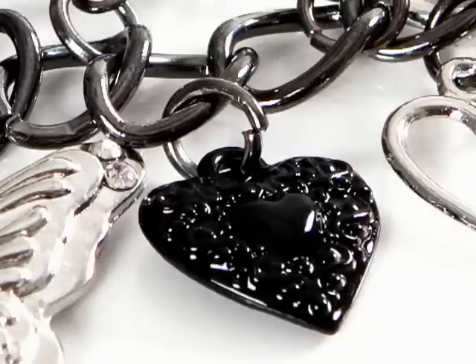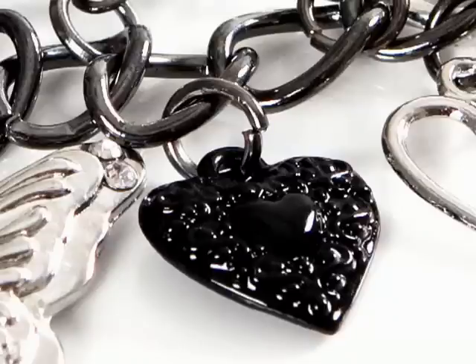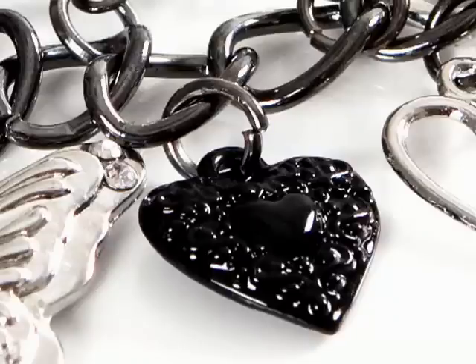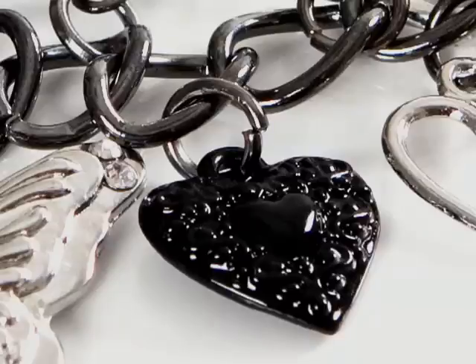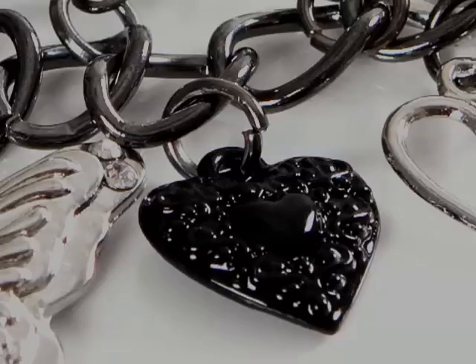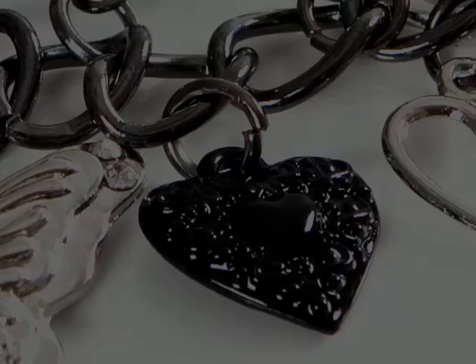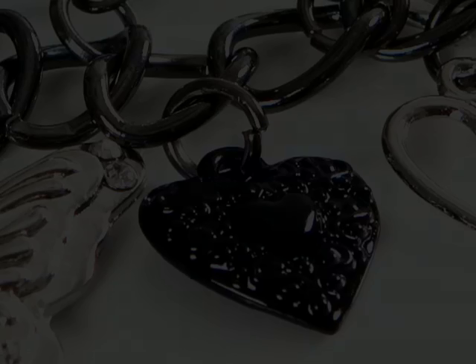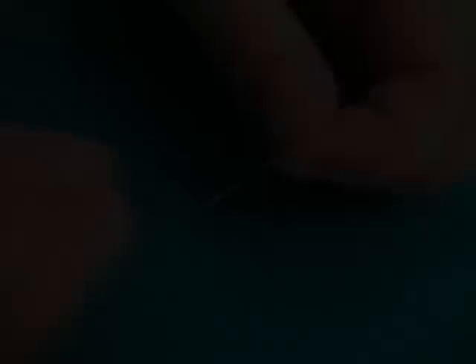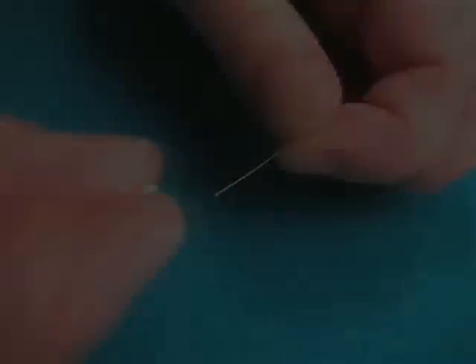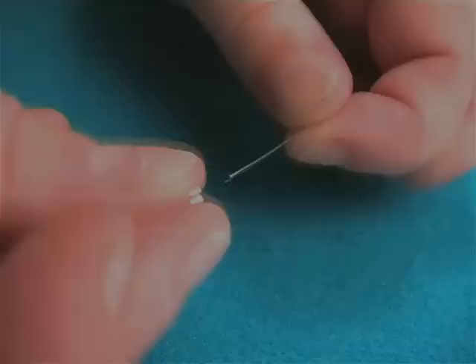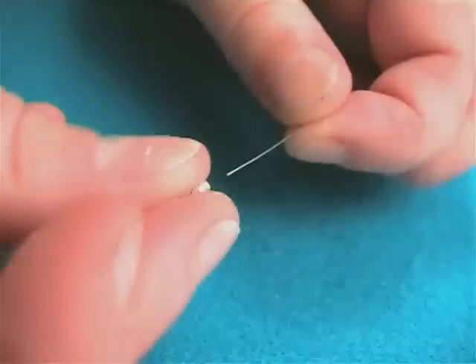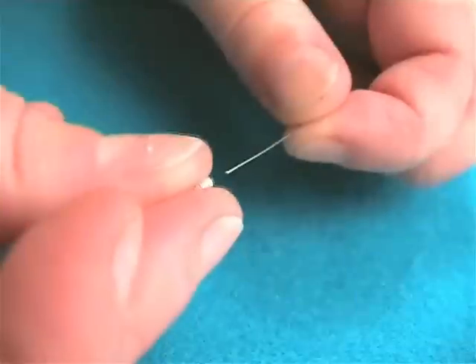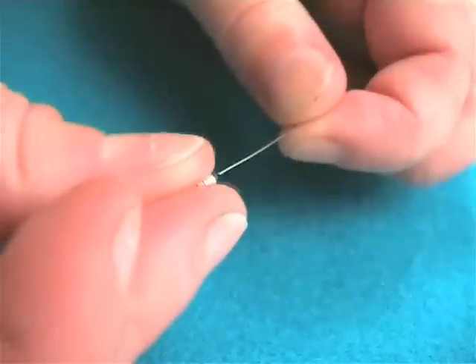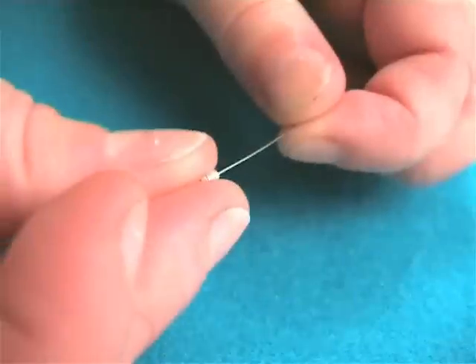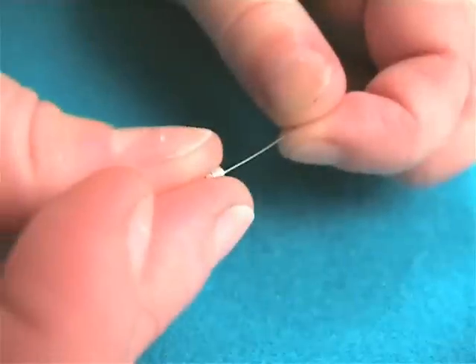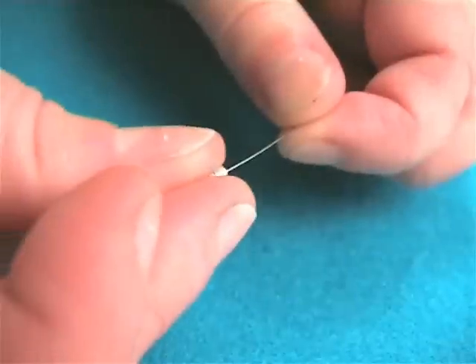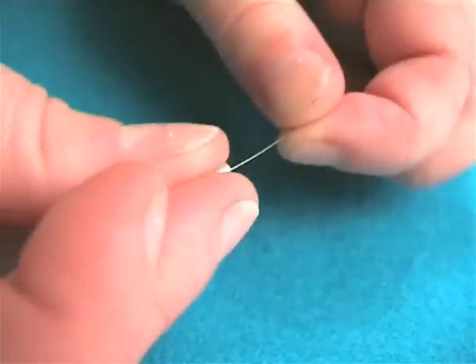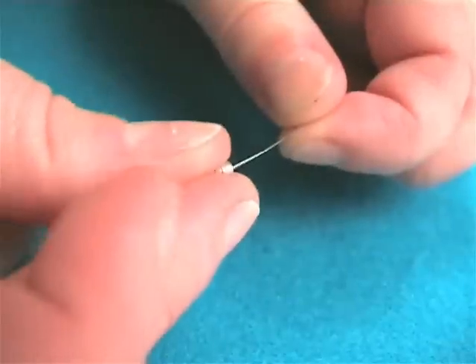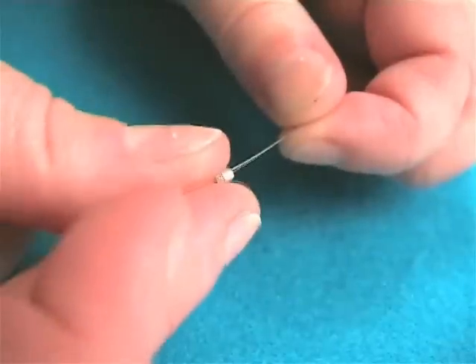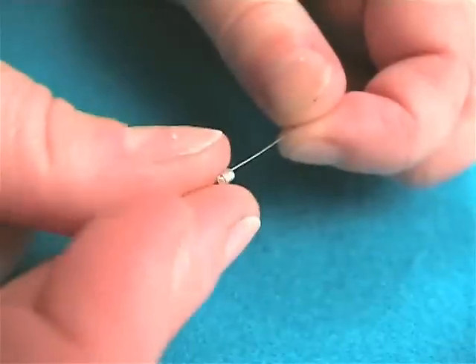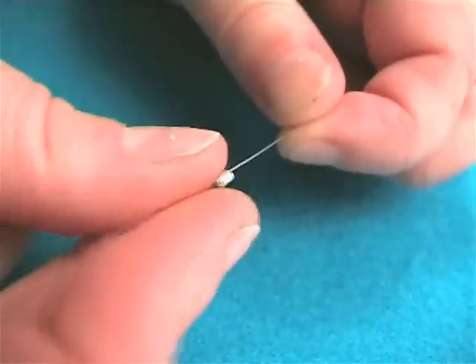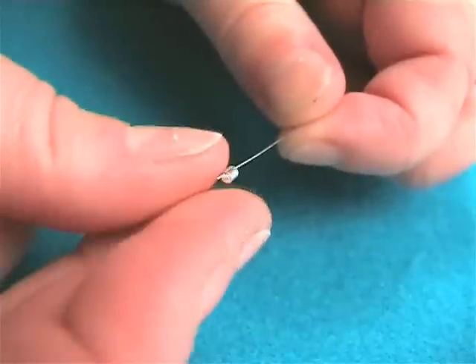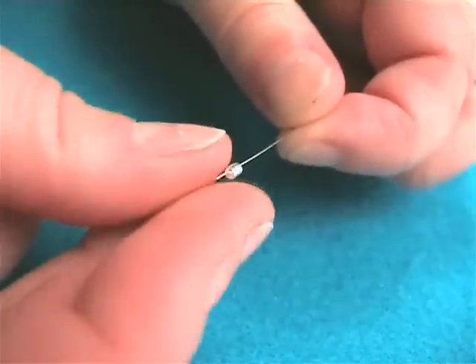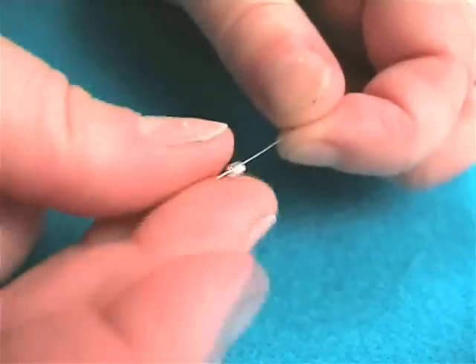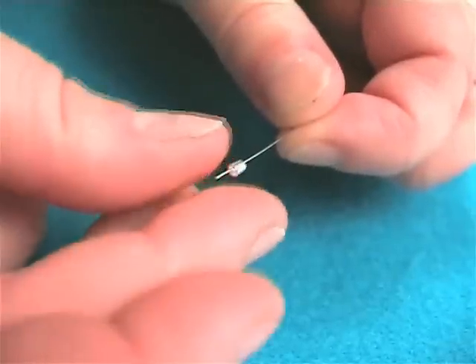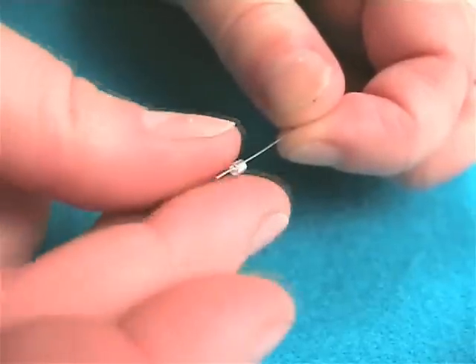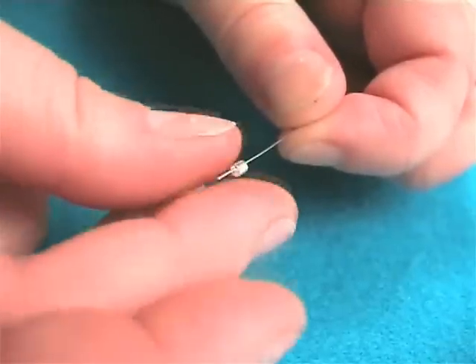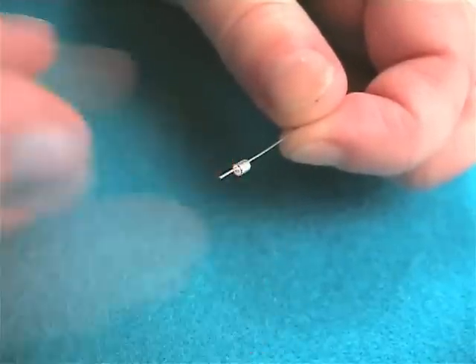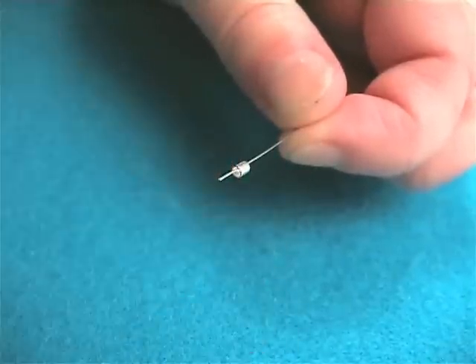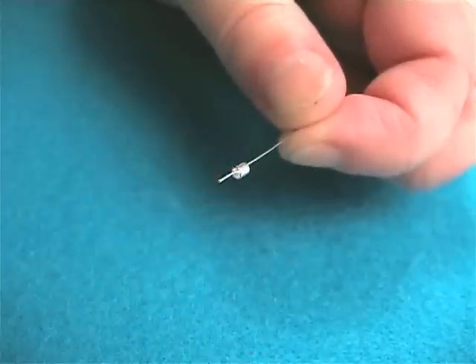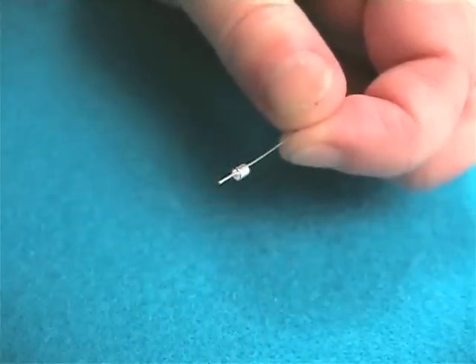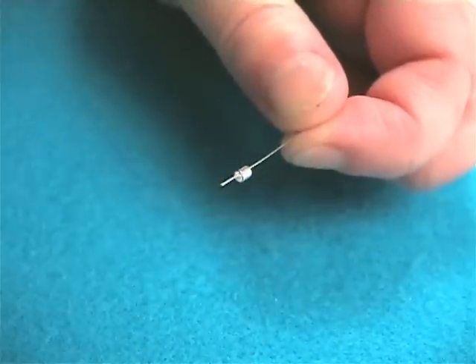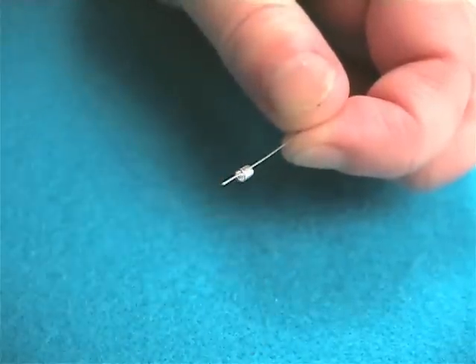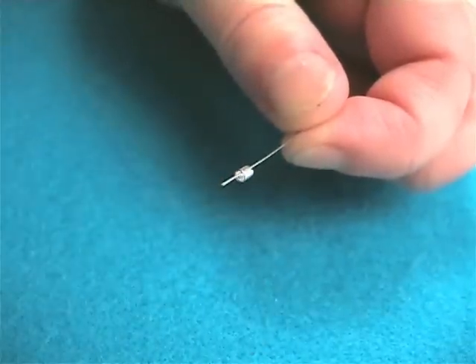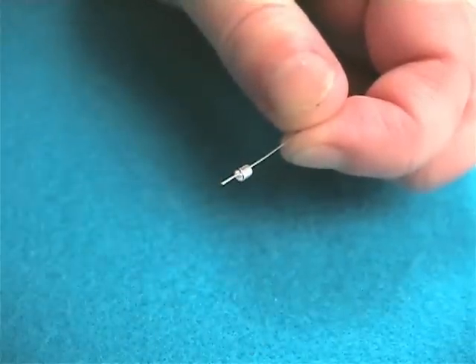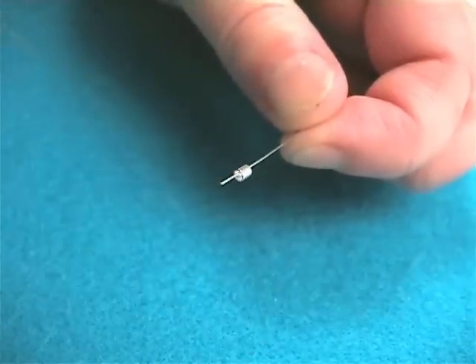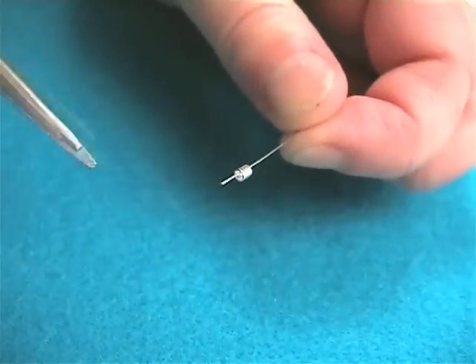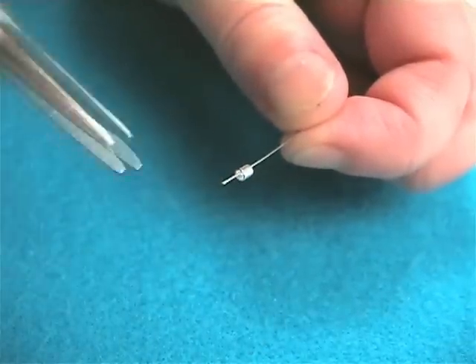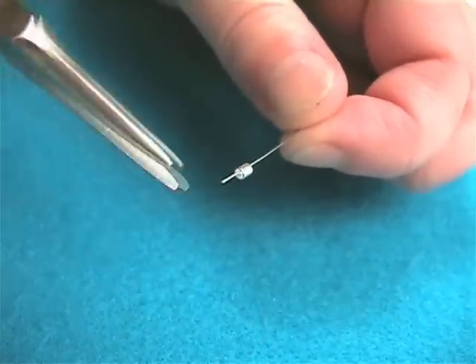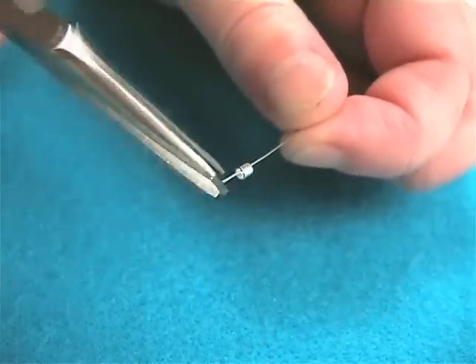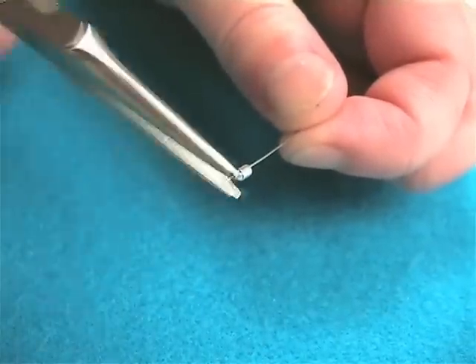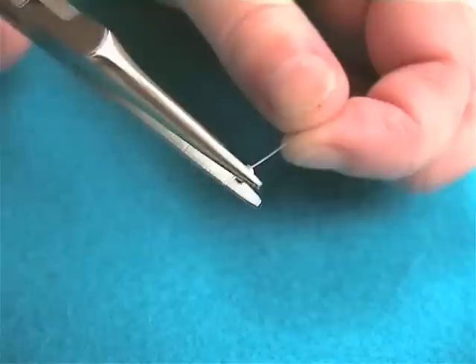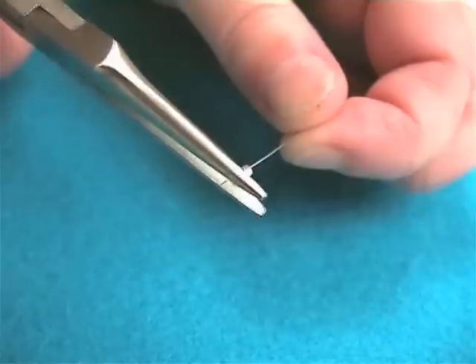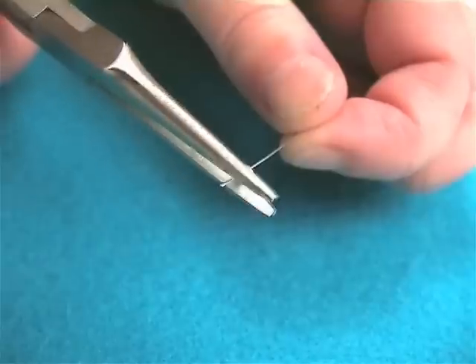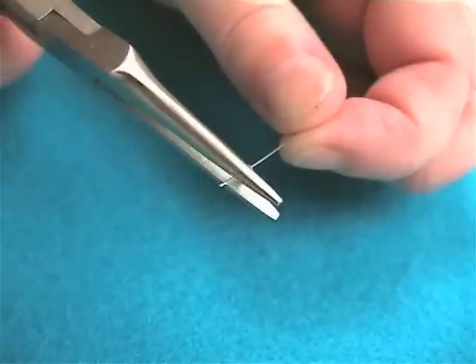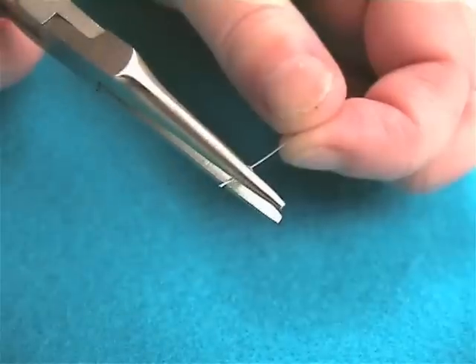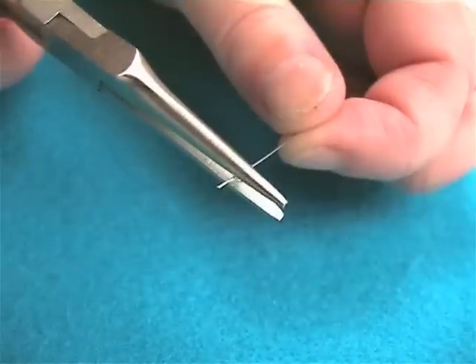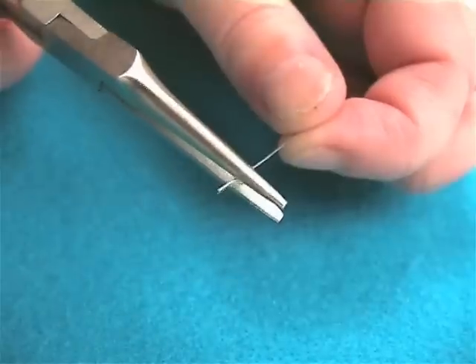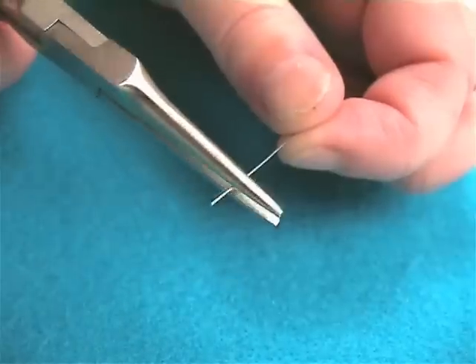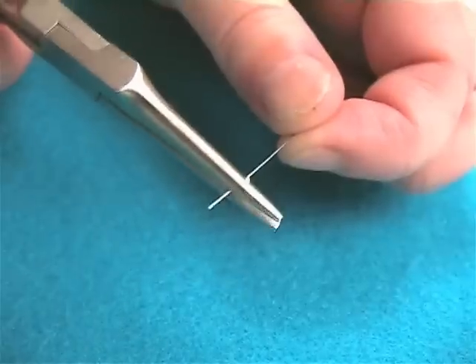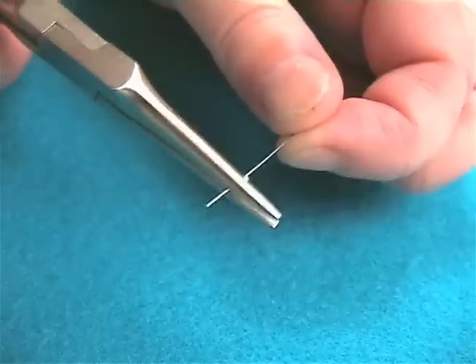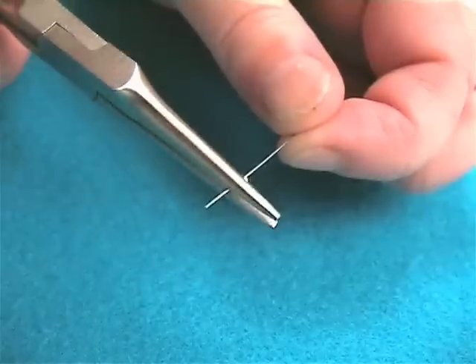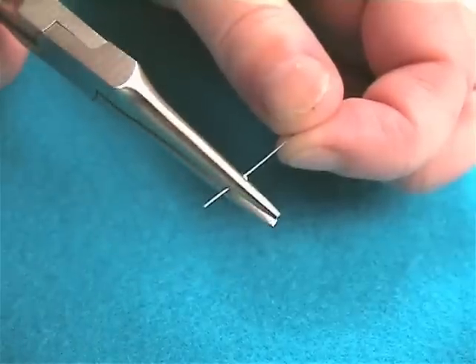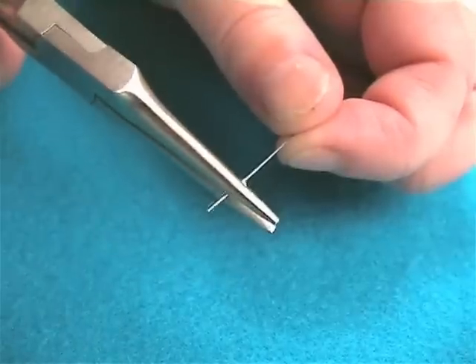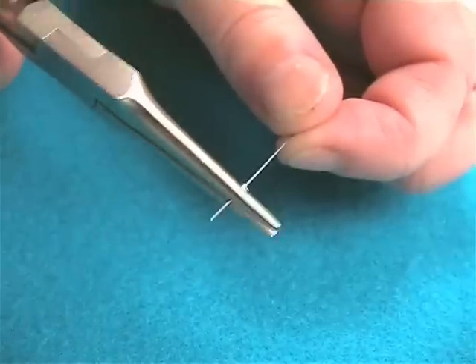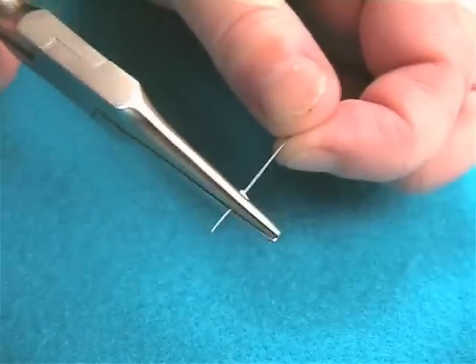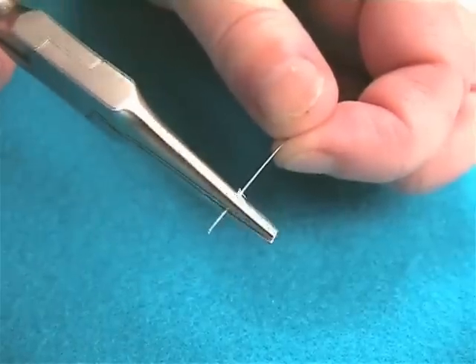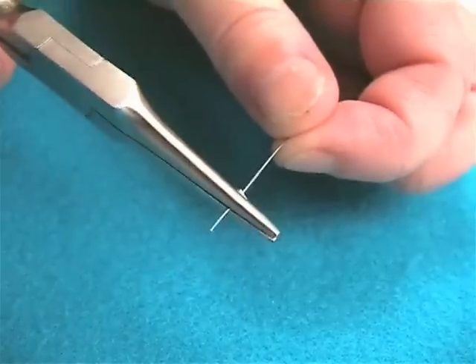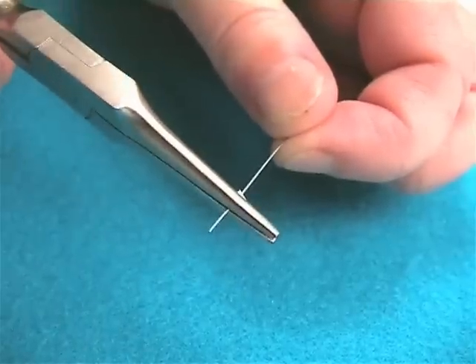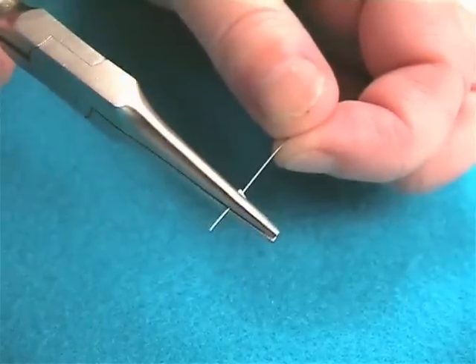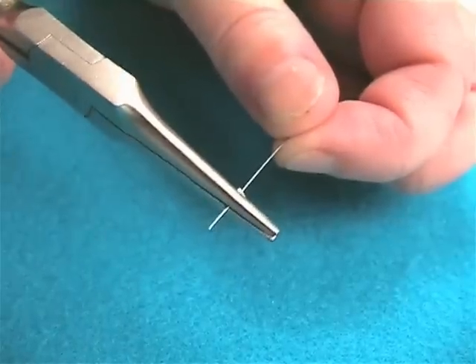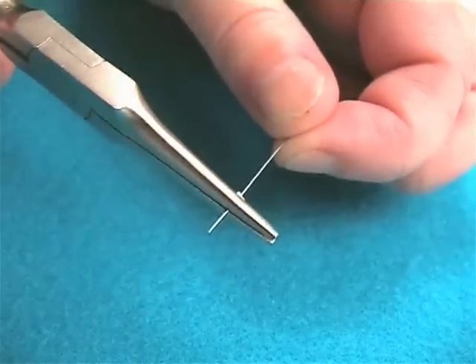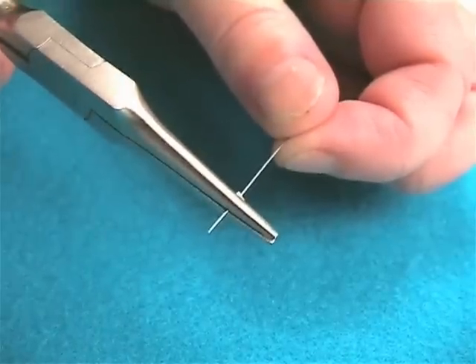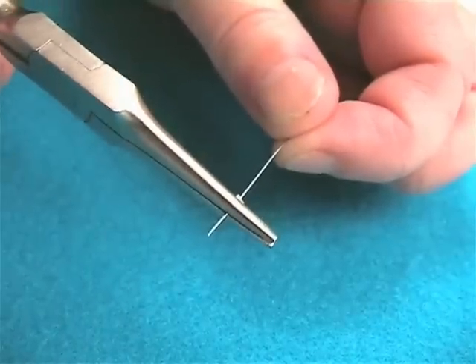A crimp bead is a small cylindrical bead which is set in place by squeezing tightly with flat nose pliers.